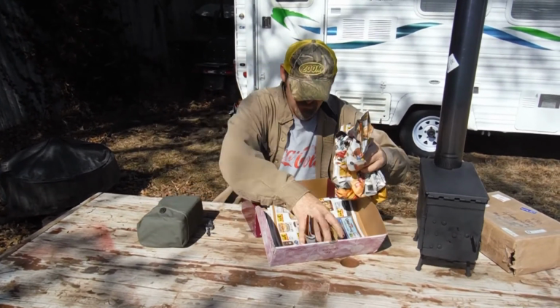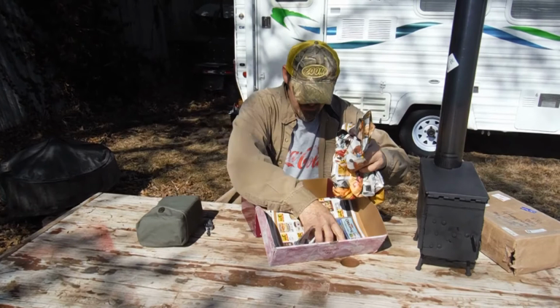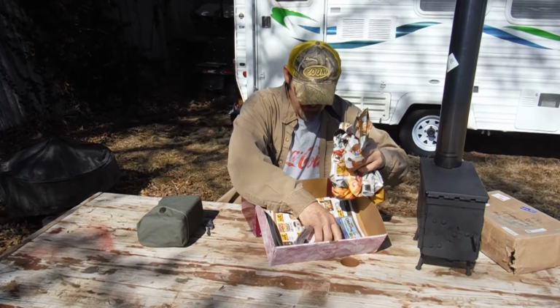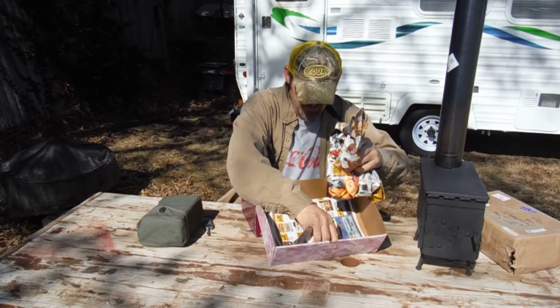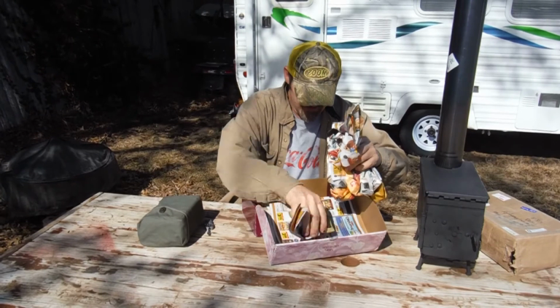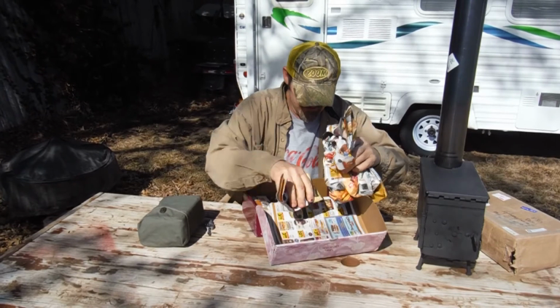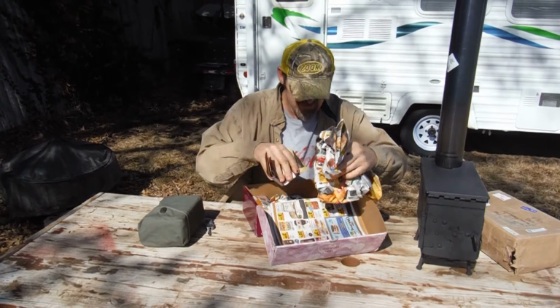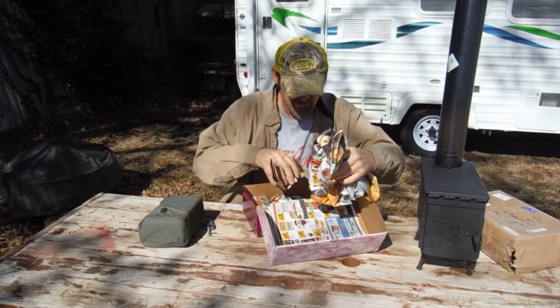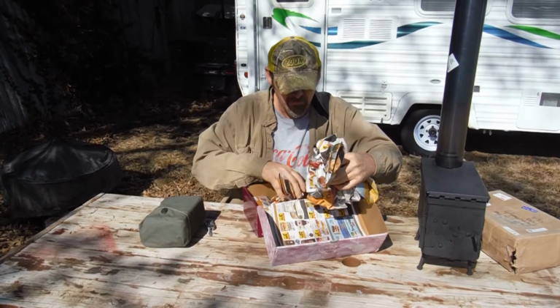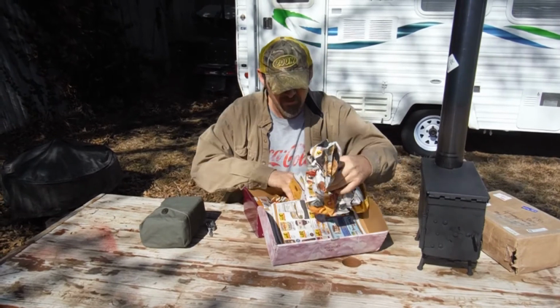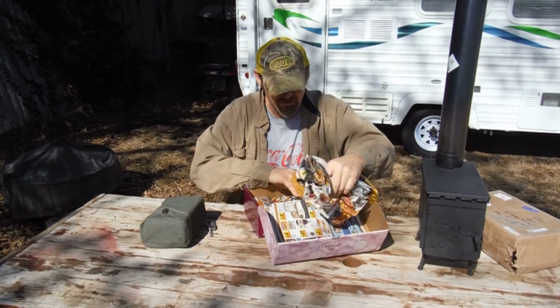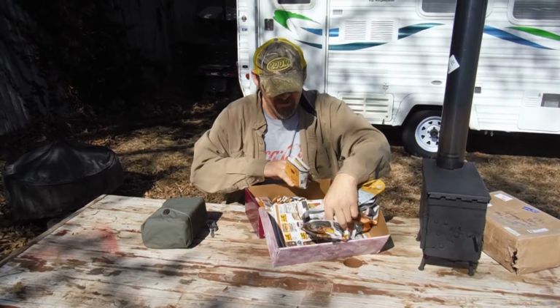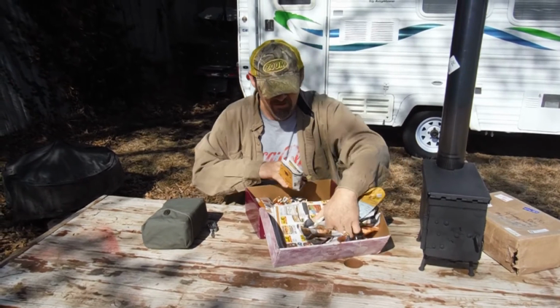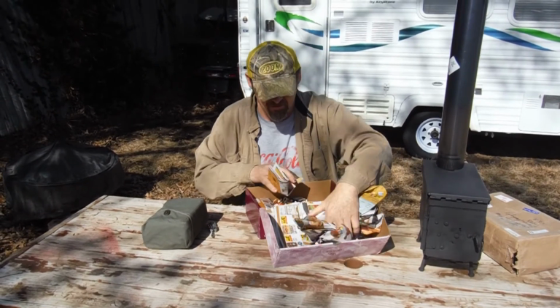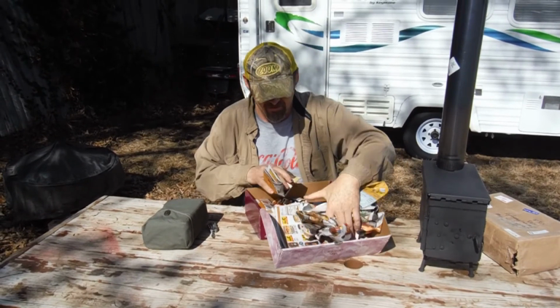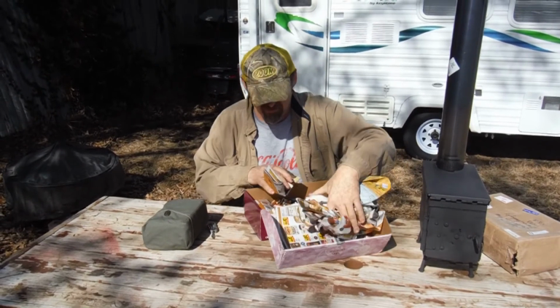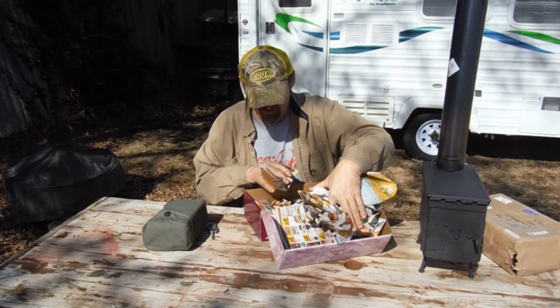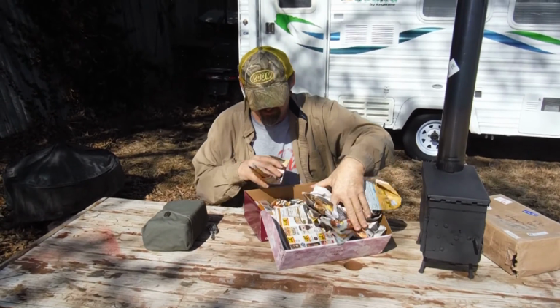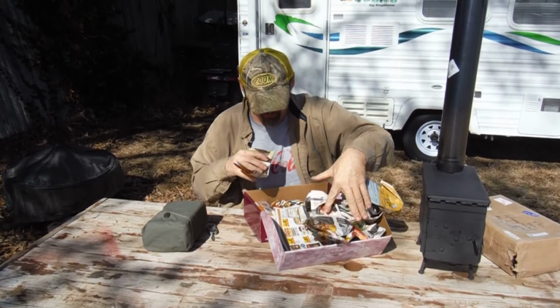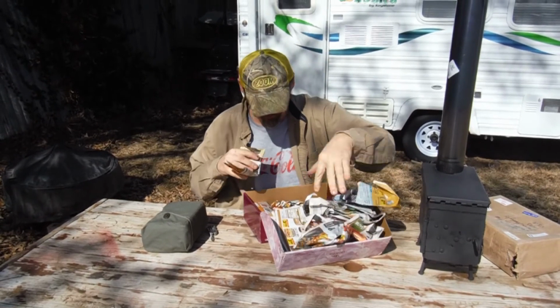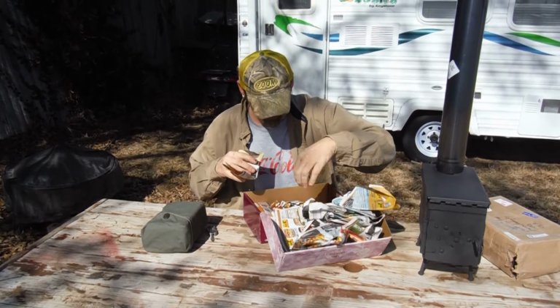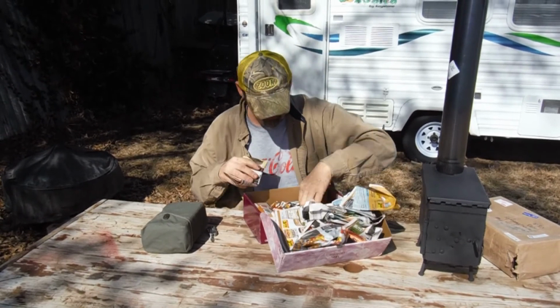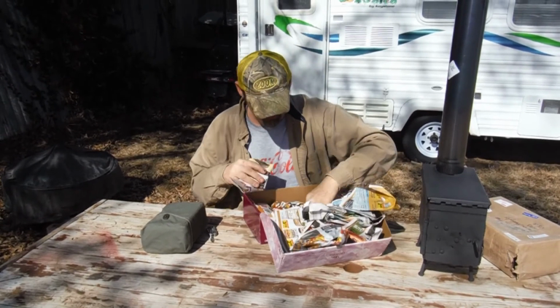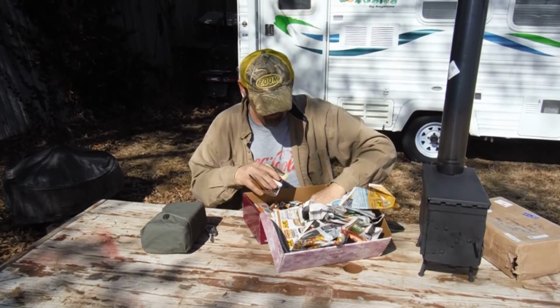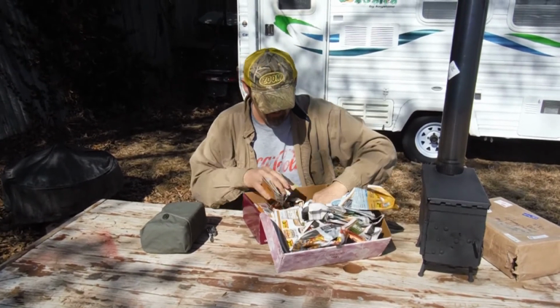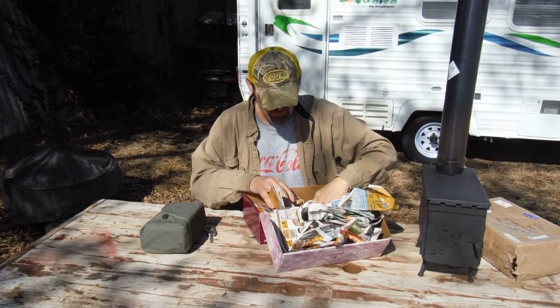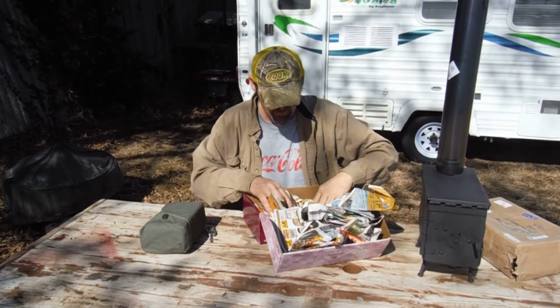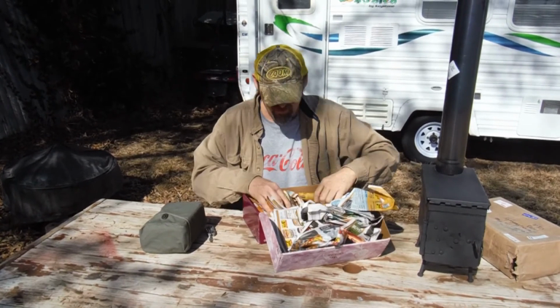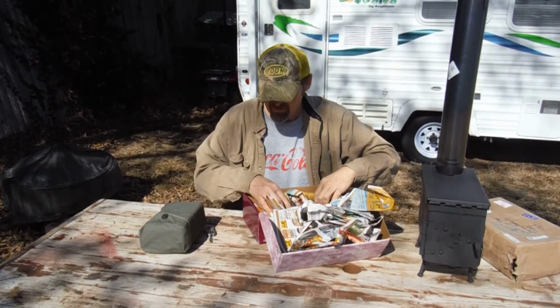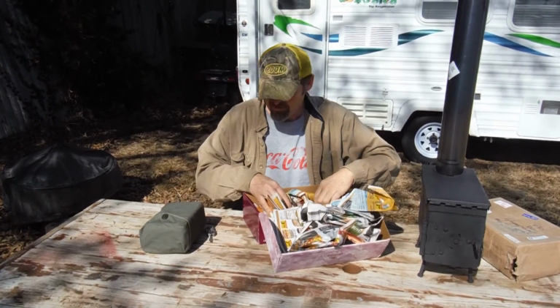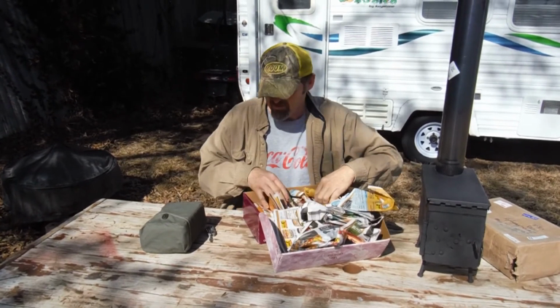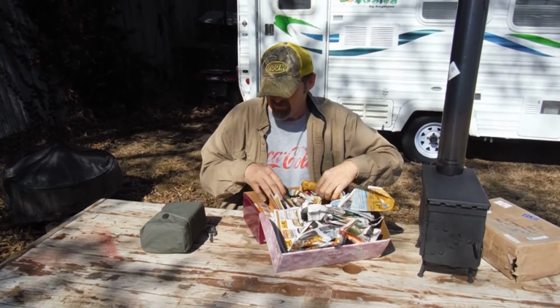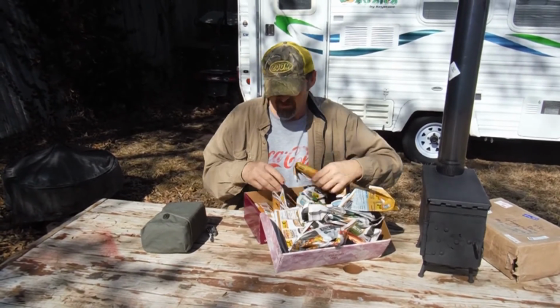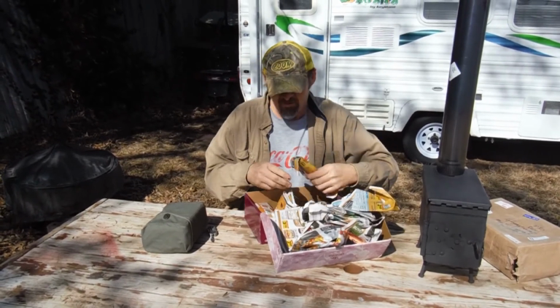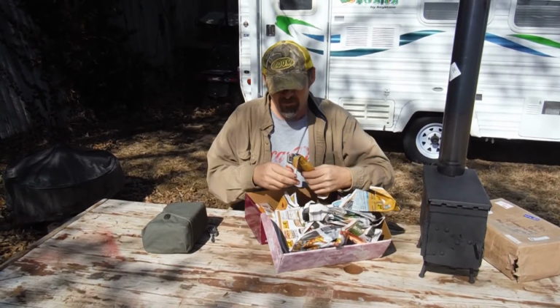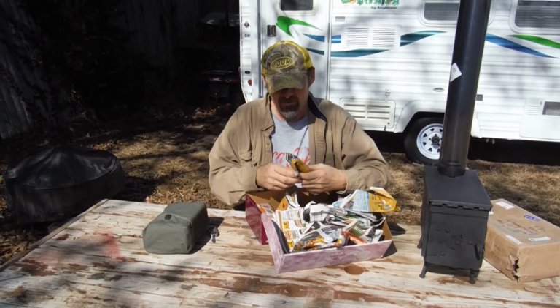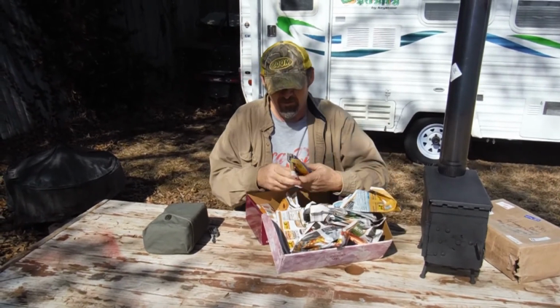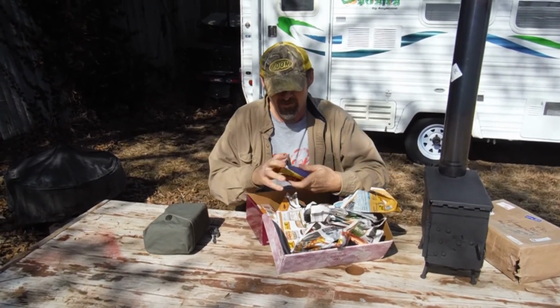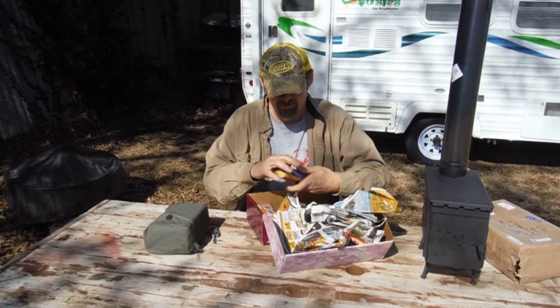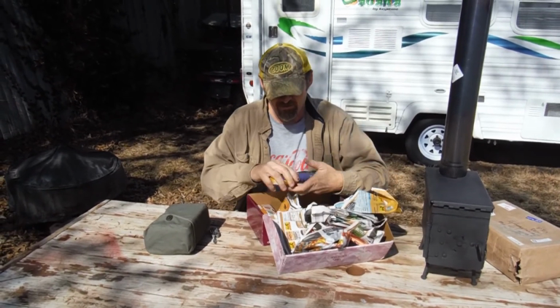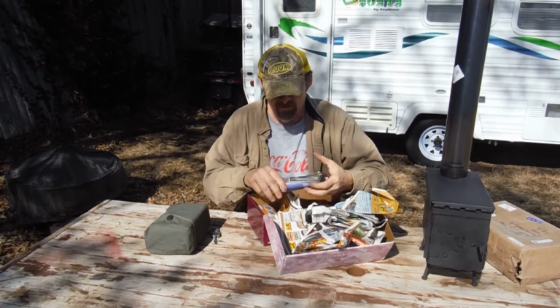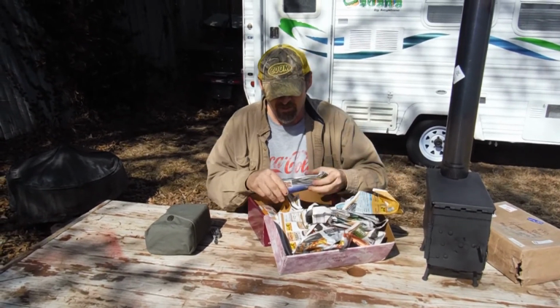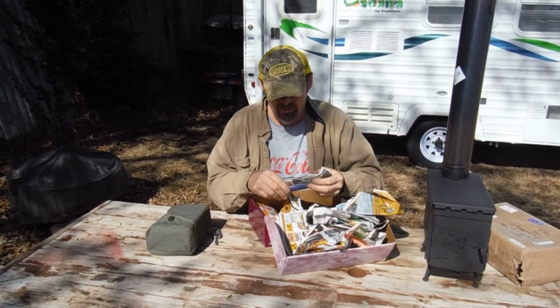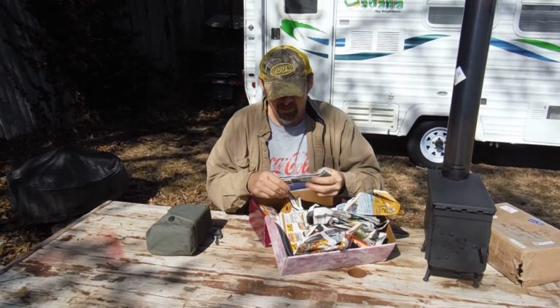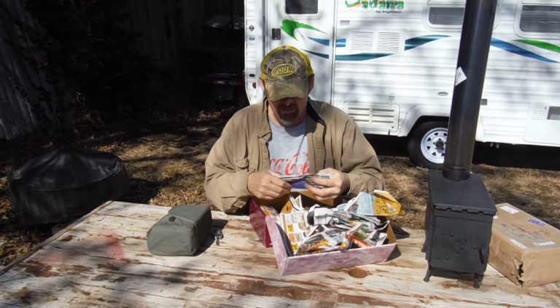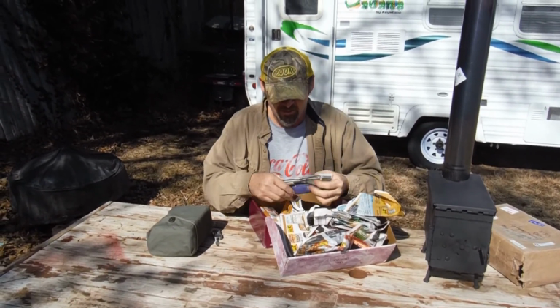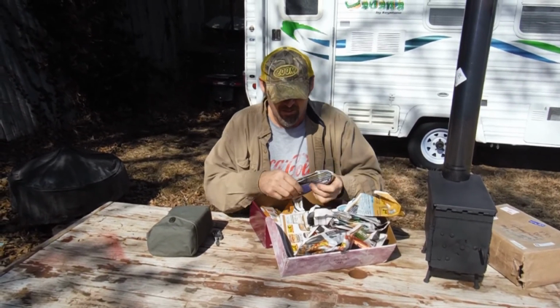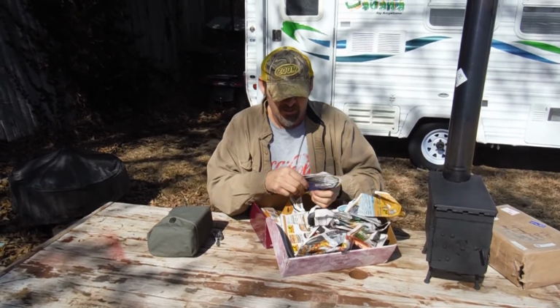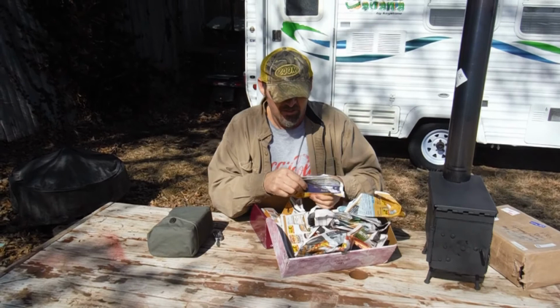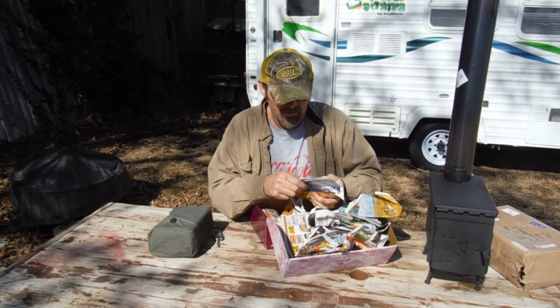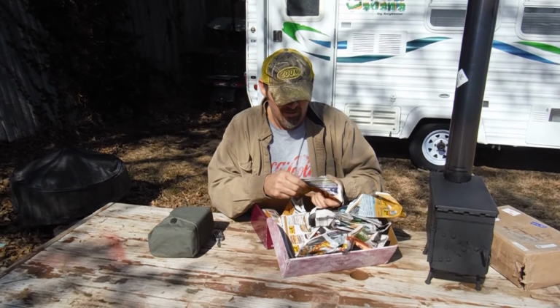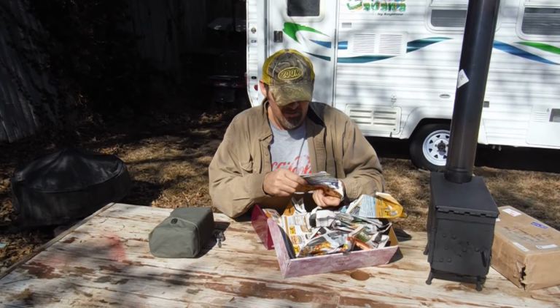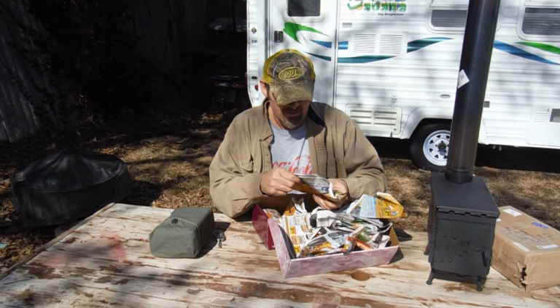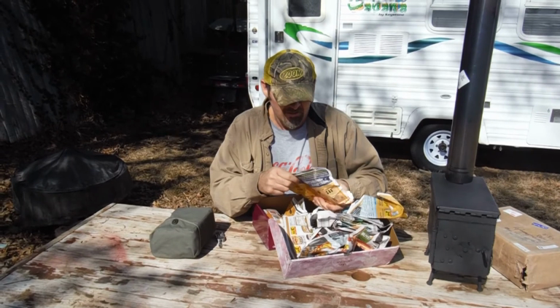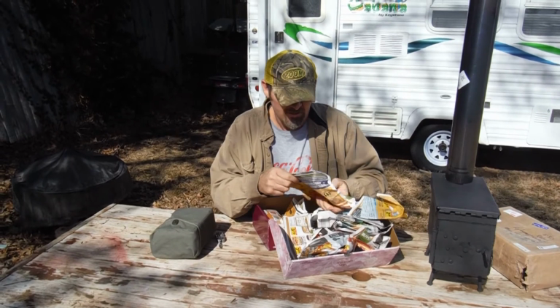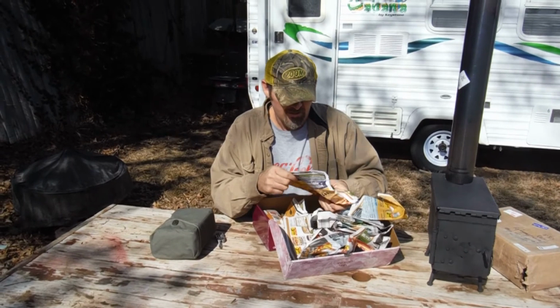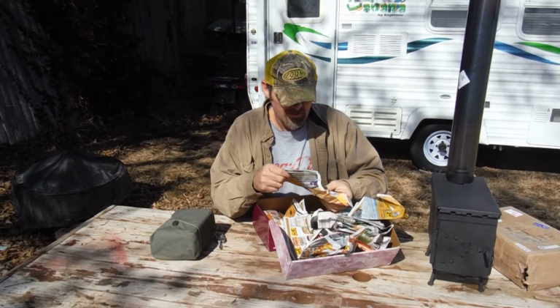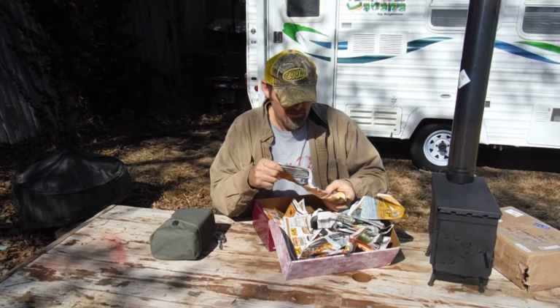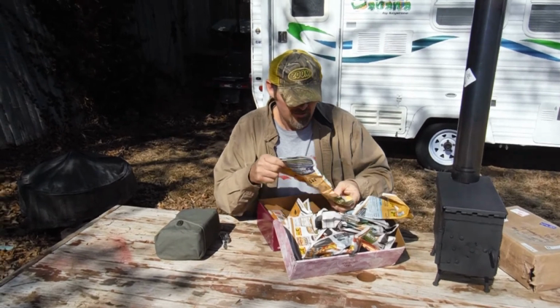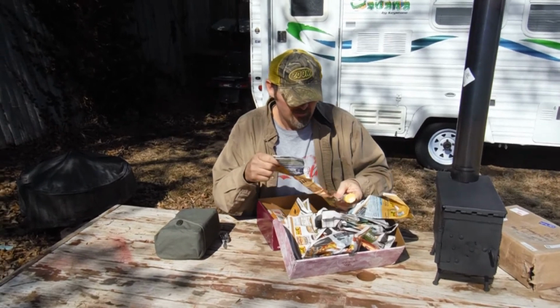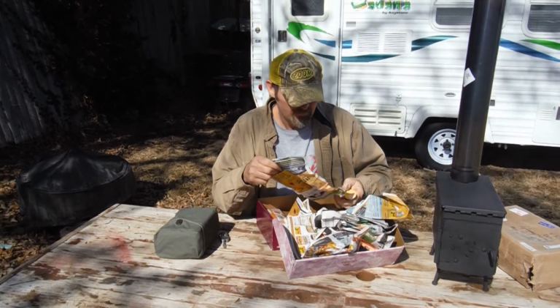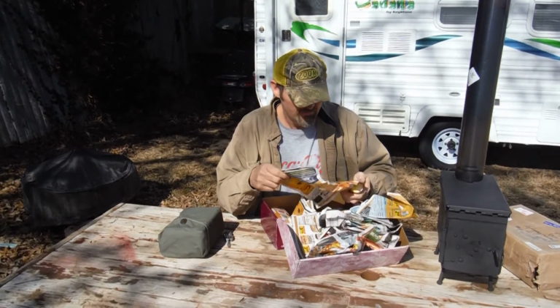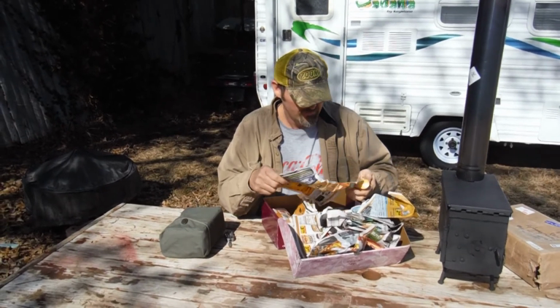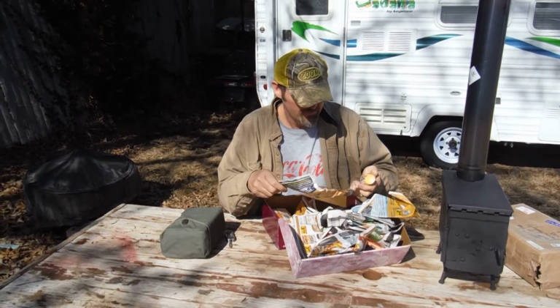I found some stuff in here. Thanks for watching.